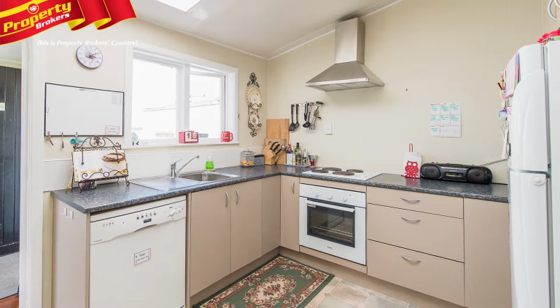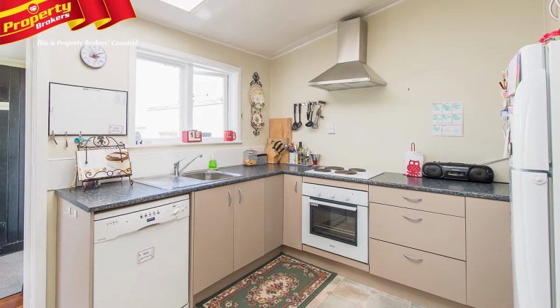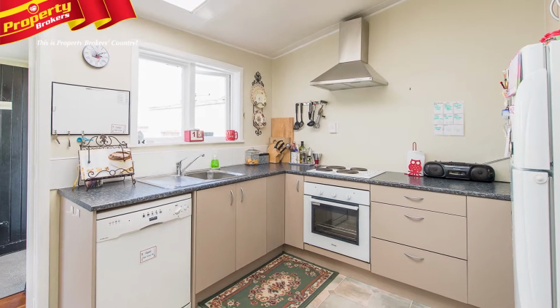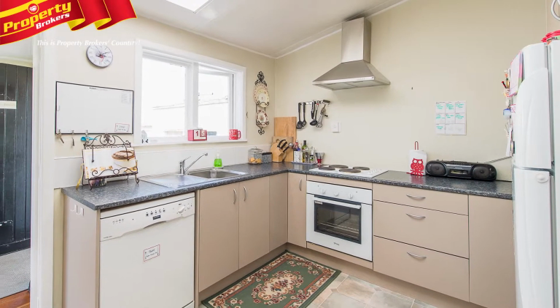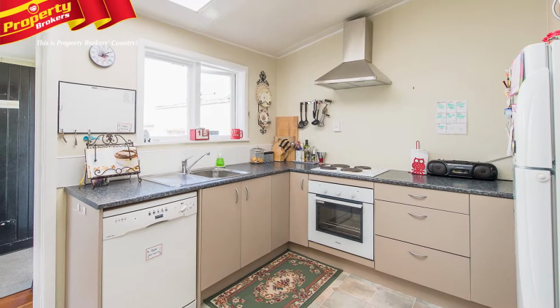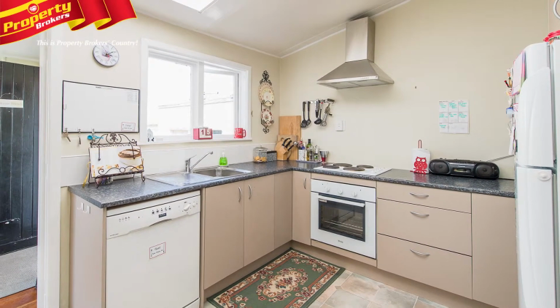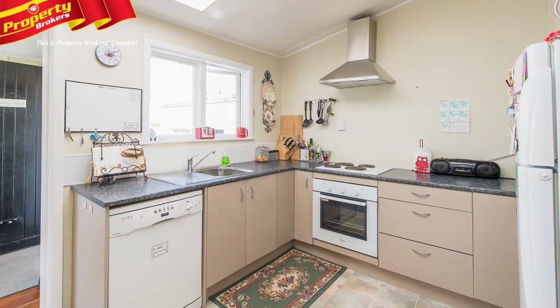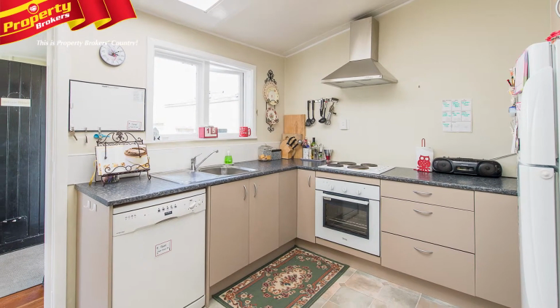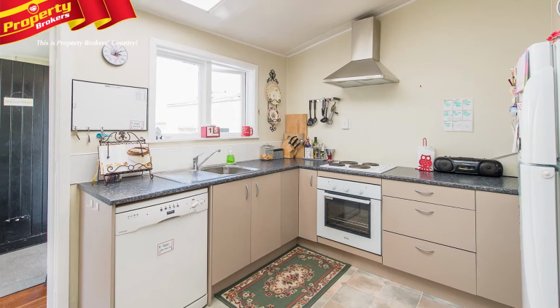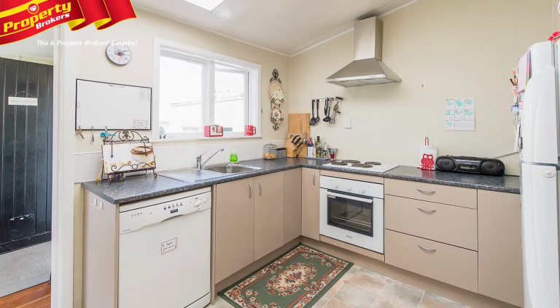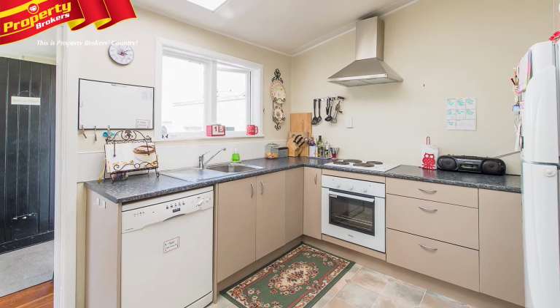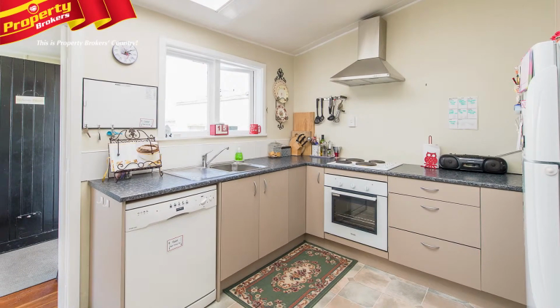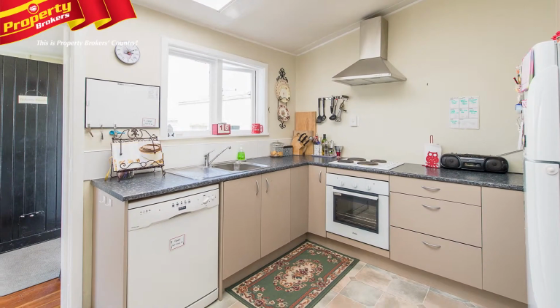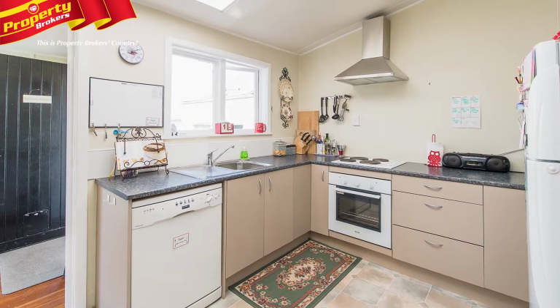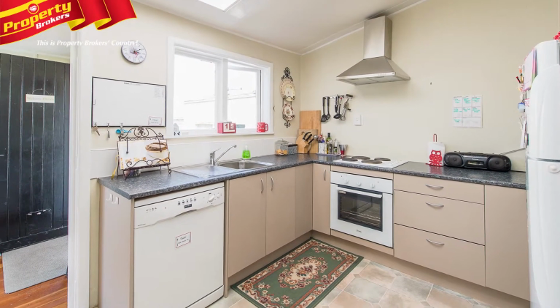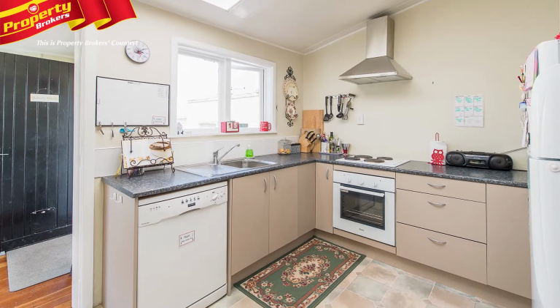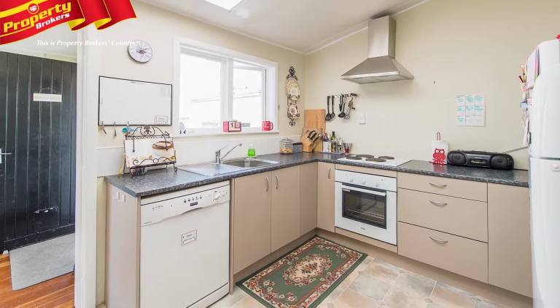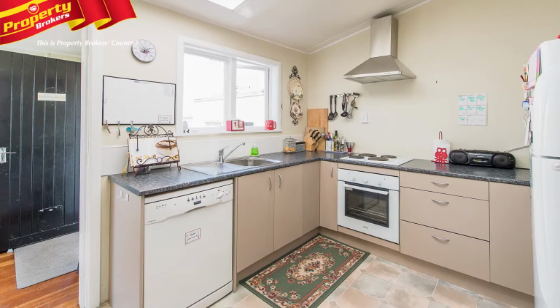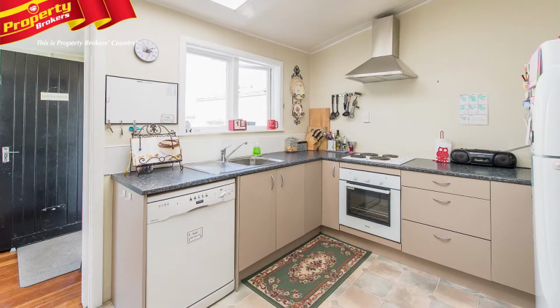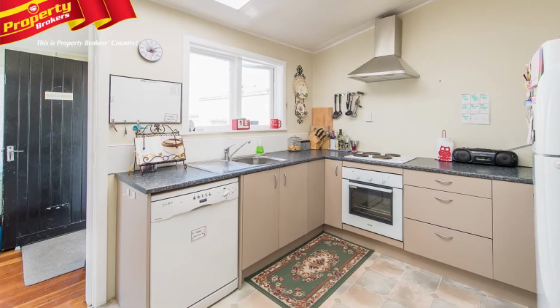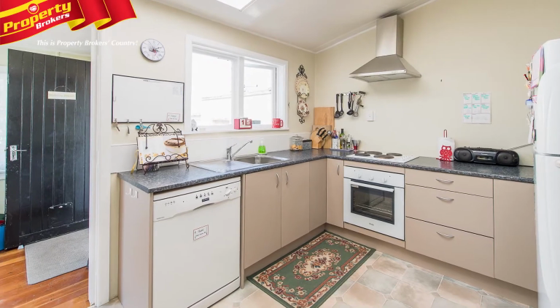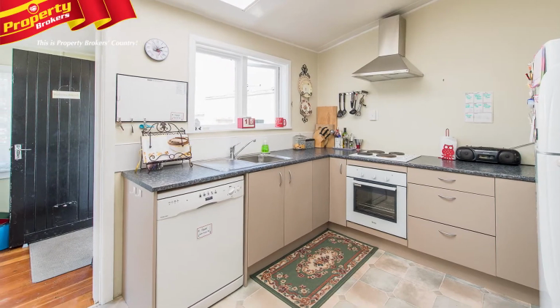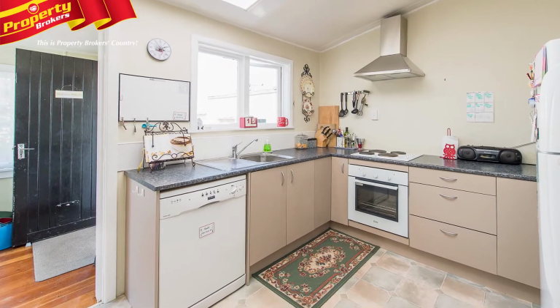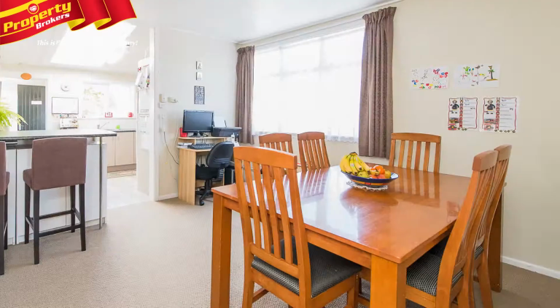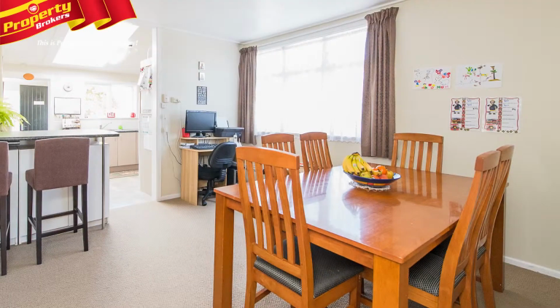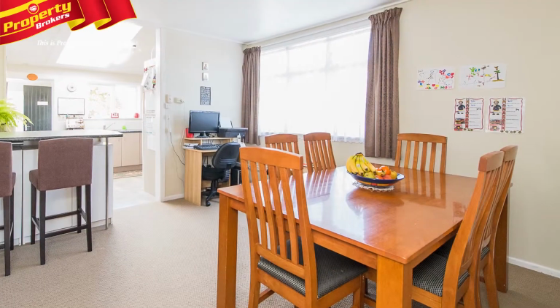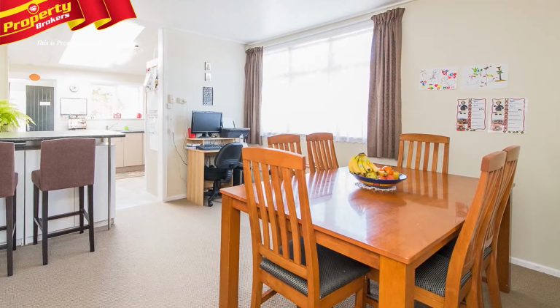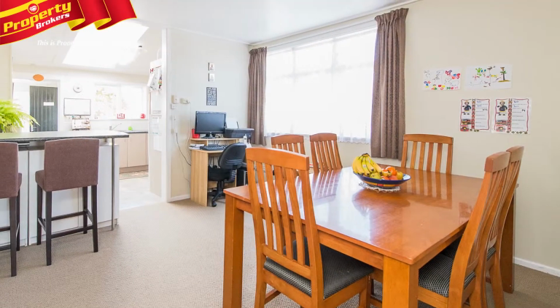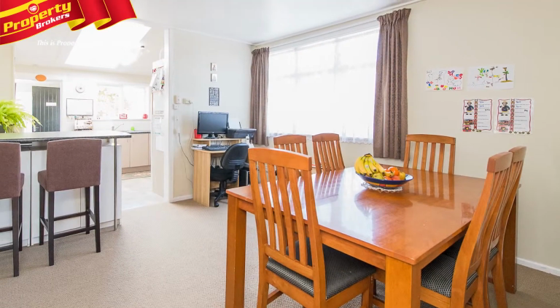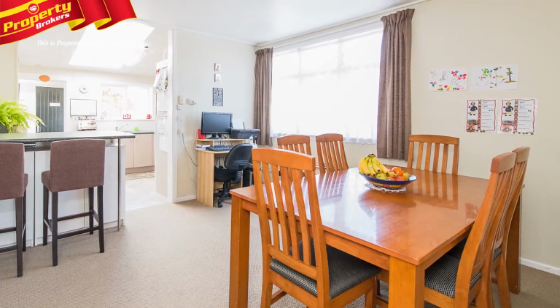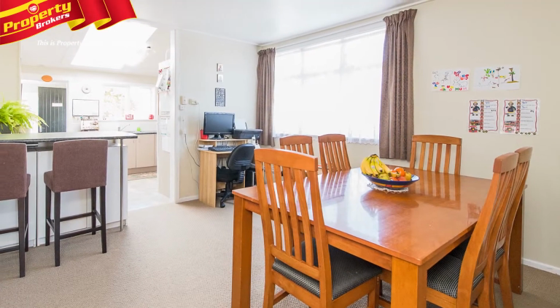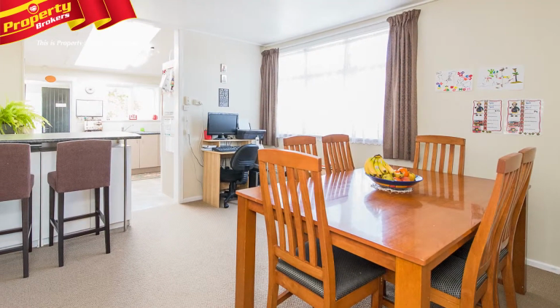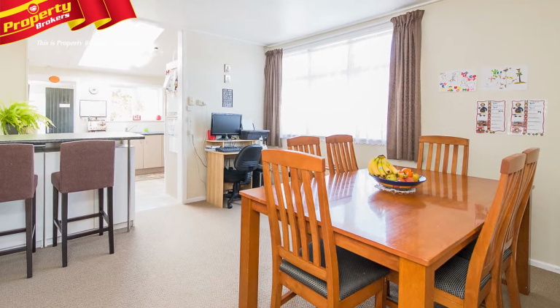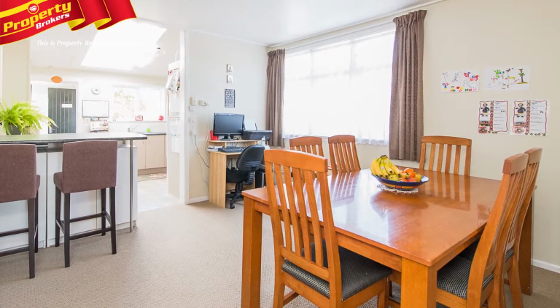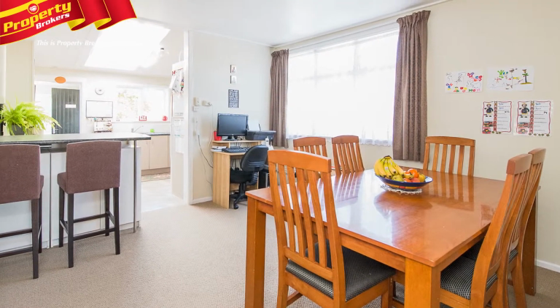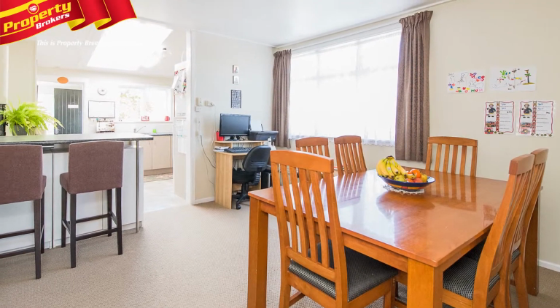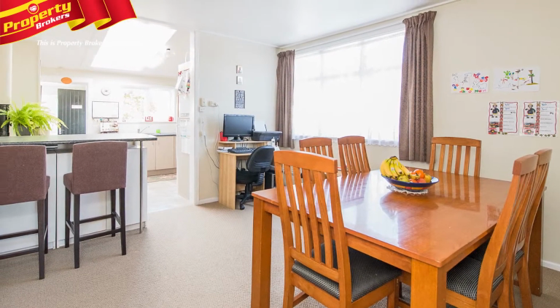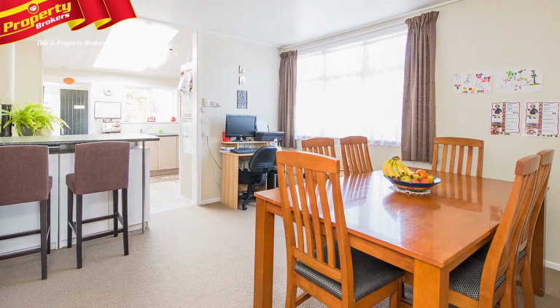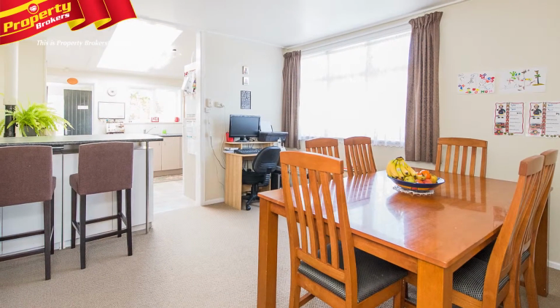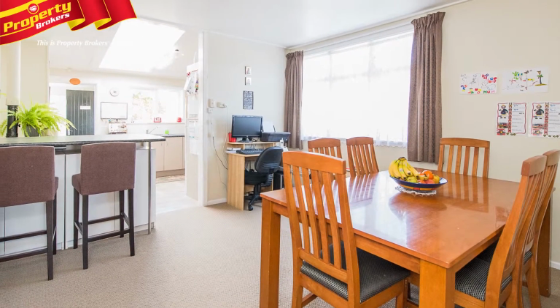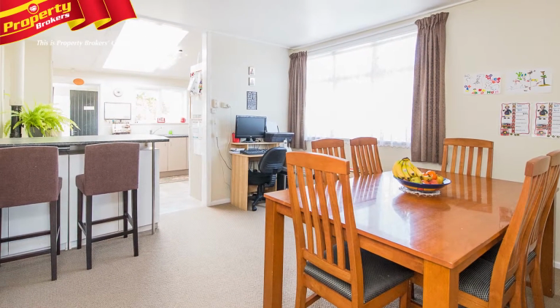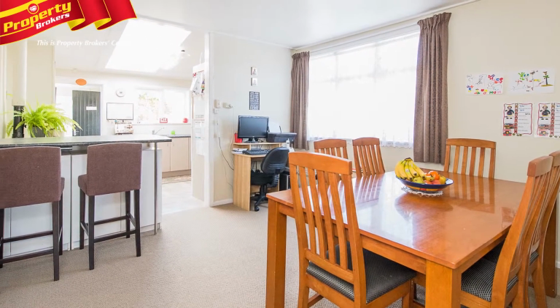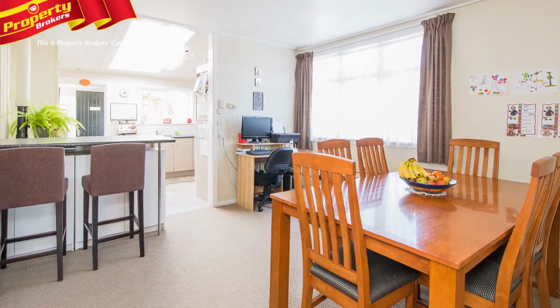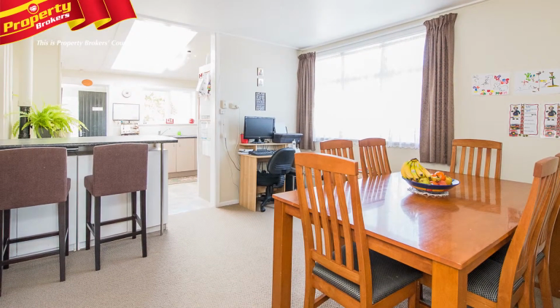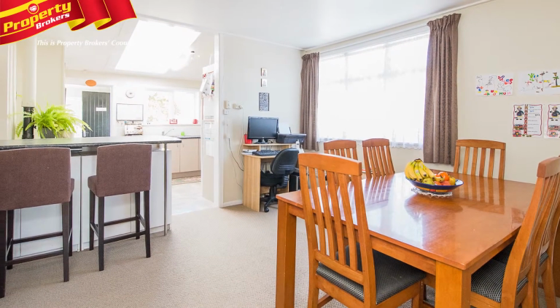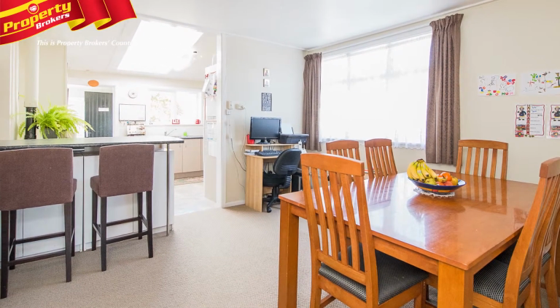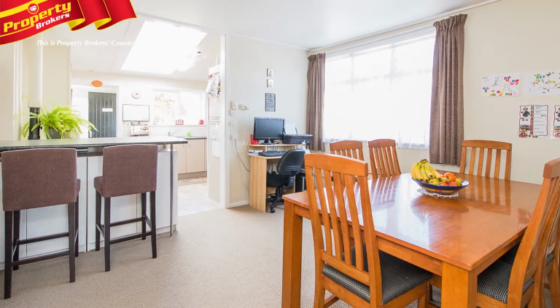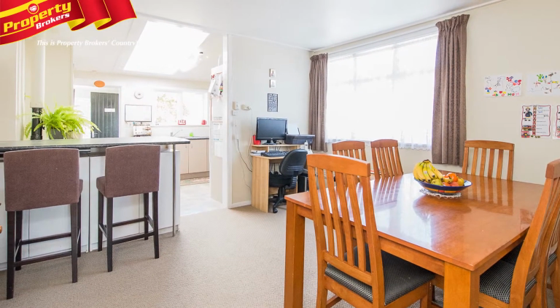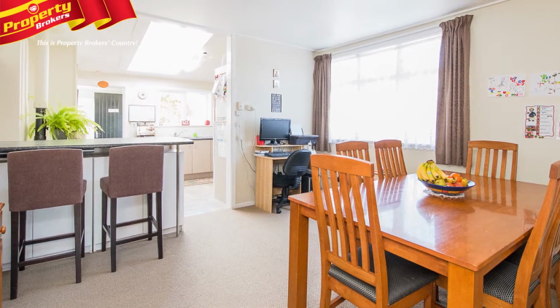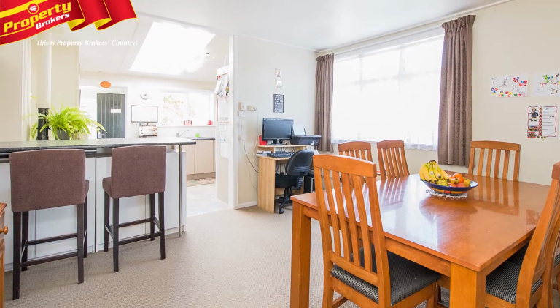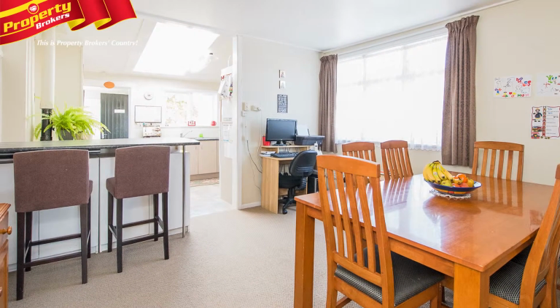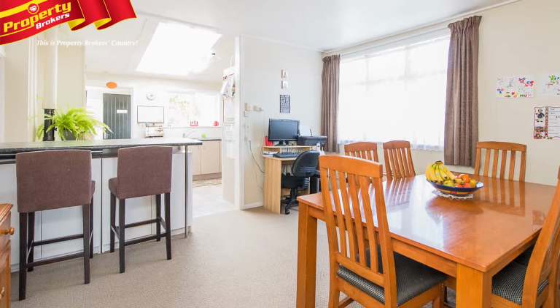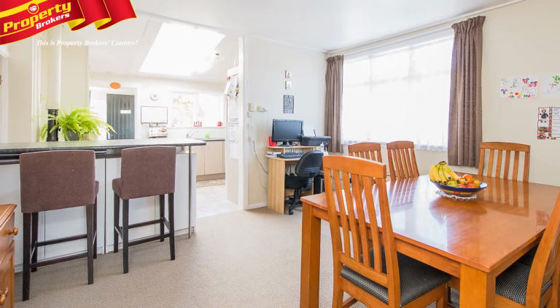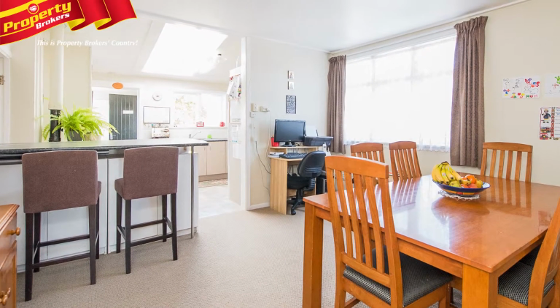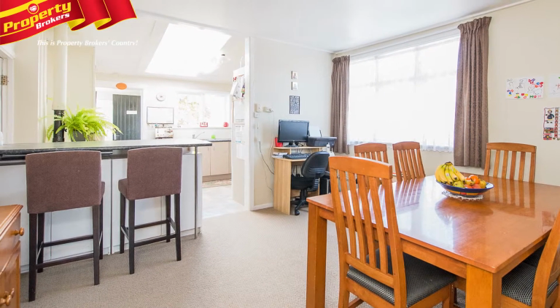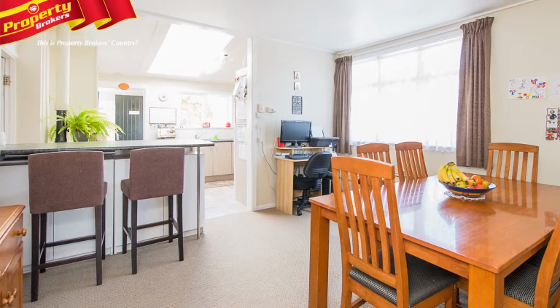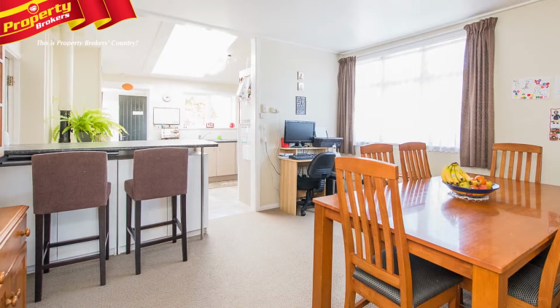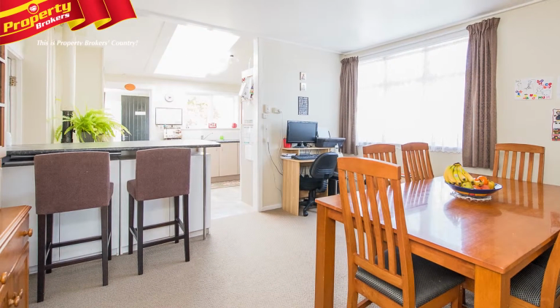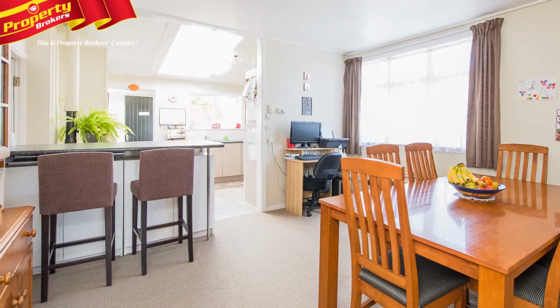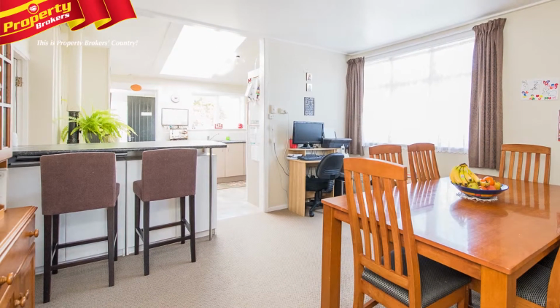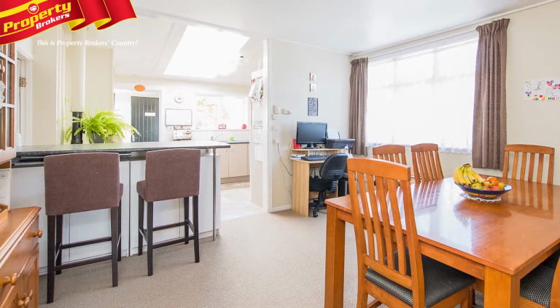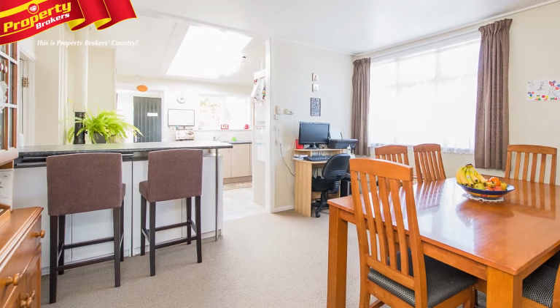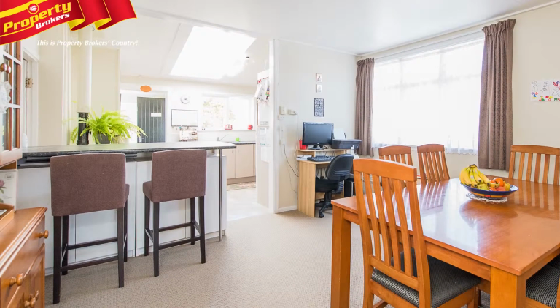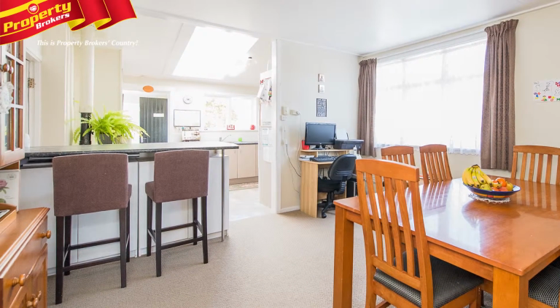The home has a modernised kitchen with chippy, separate areas for dining and living, three bedrooms and a large bathroom.